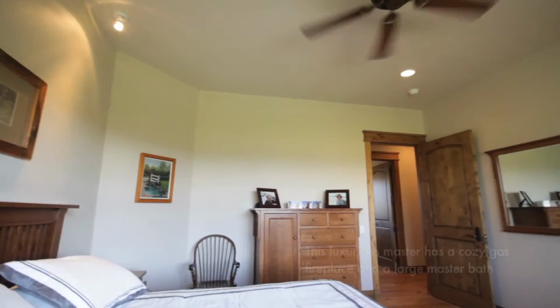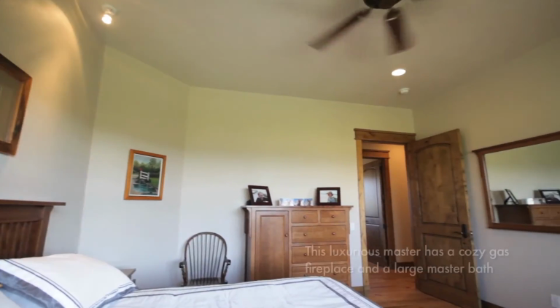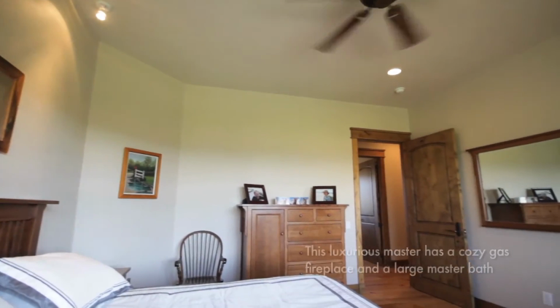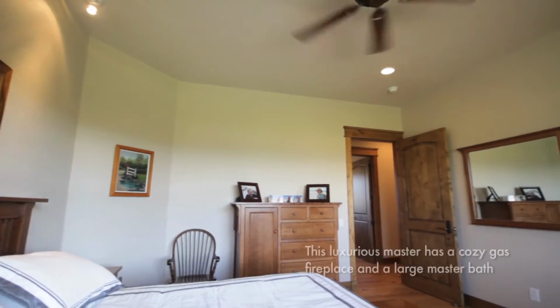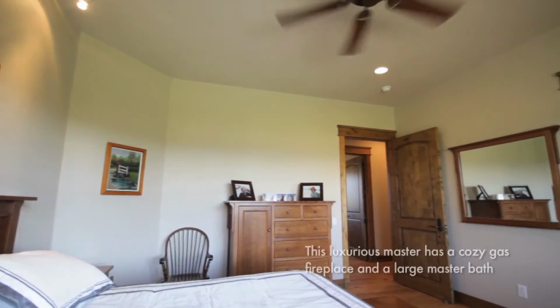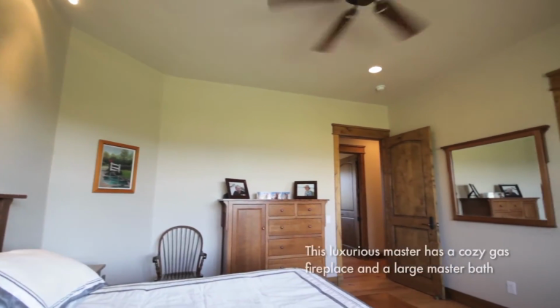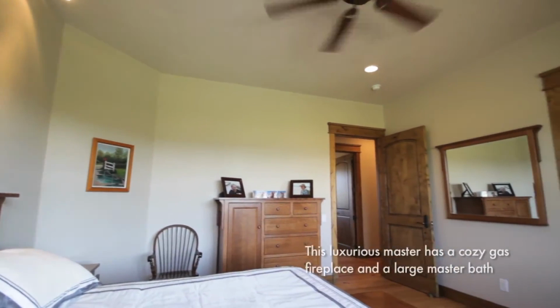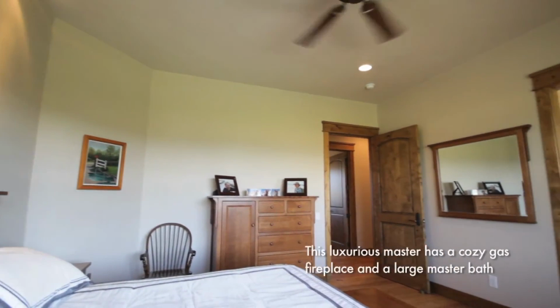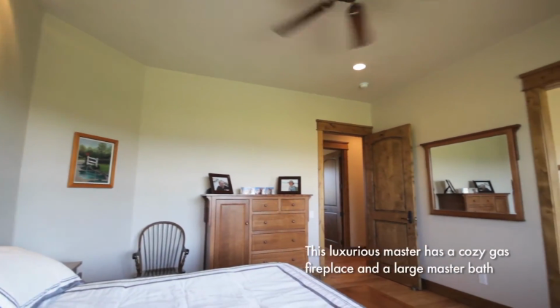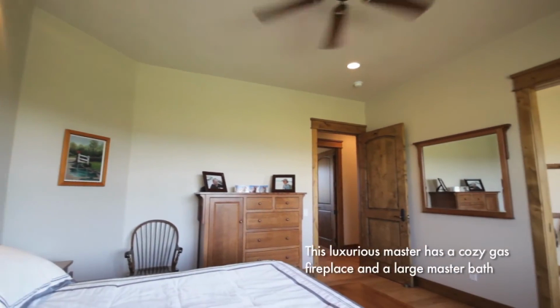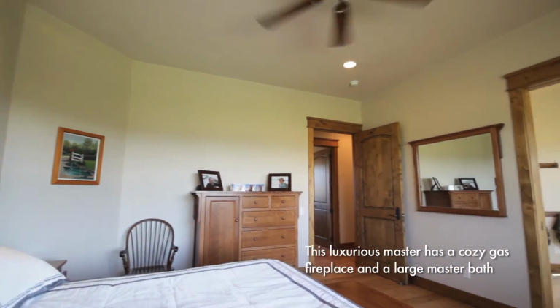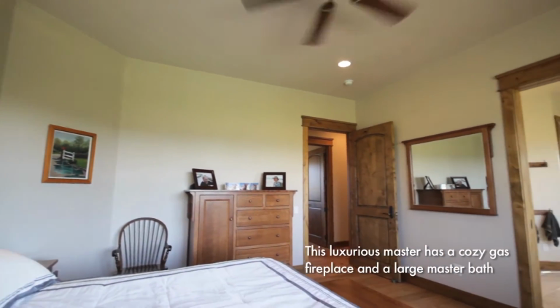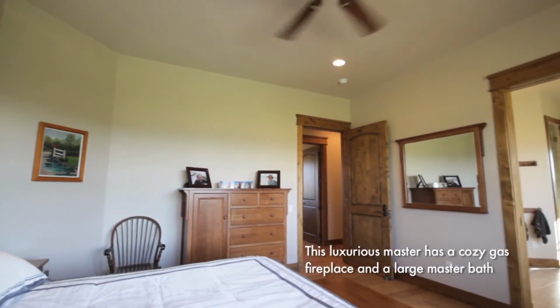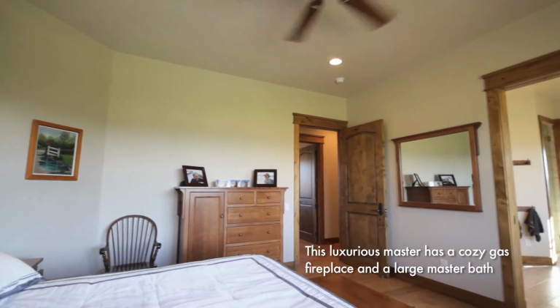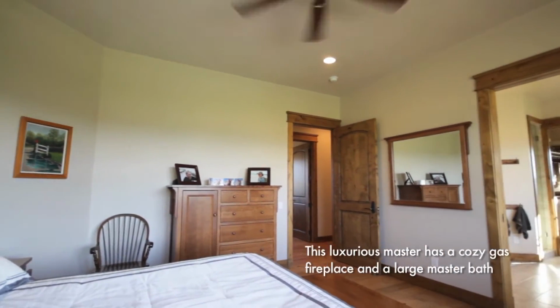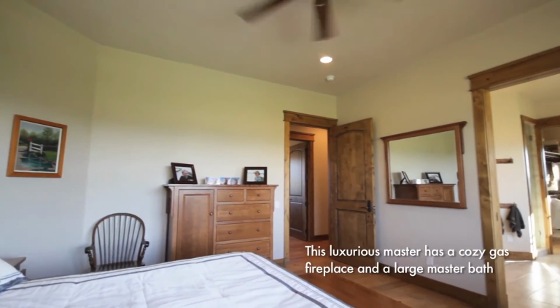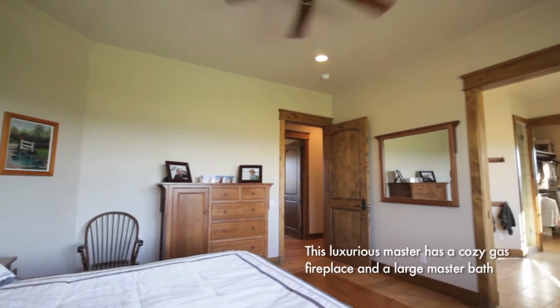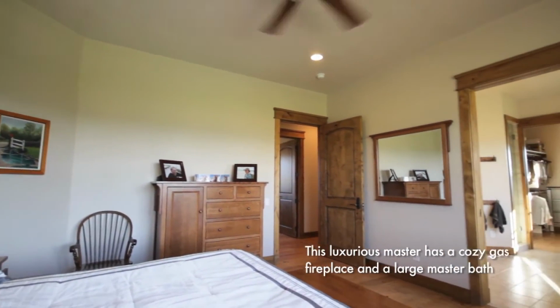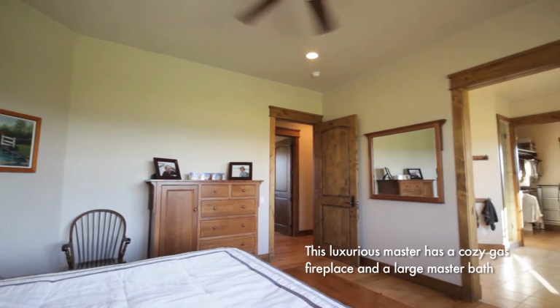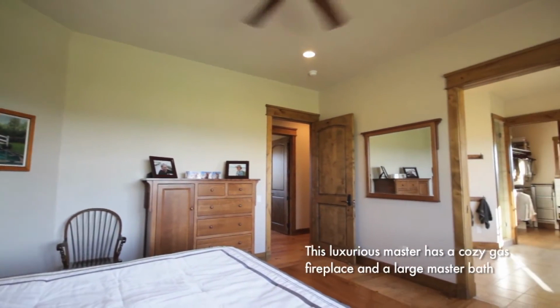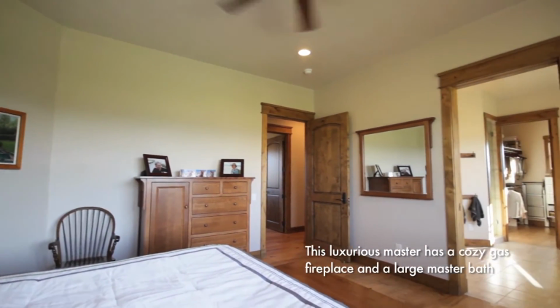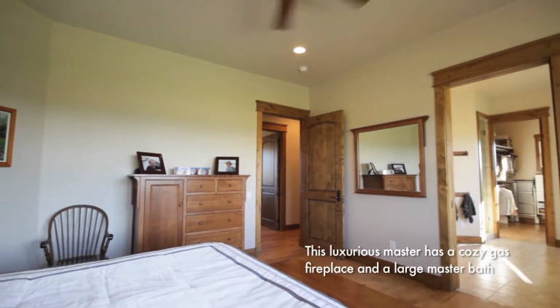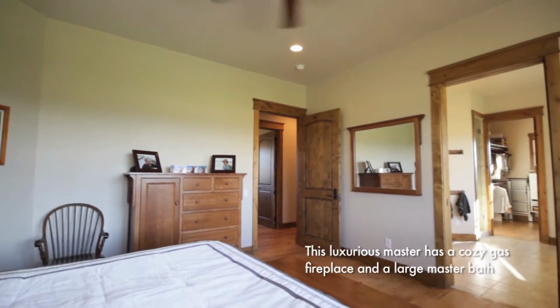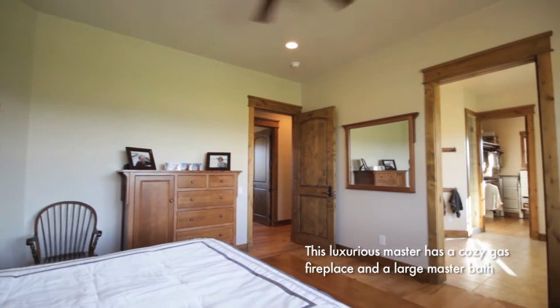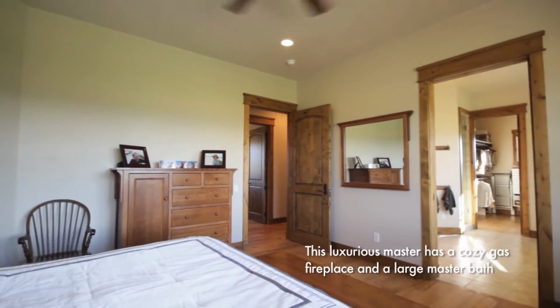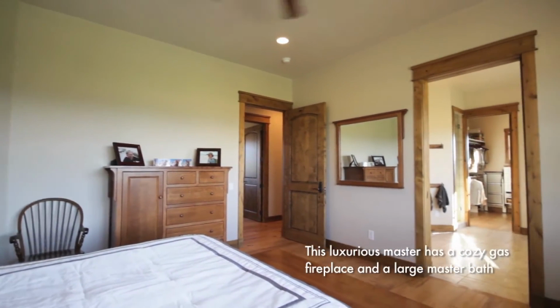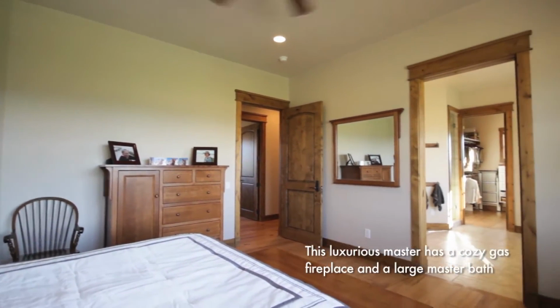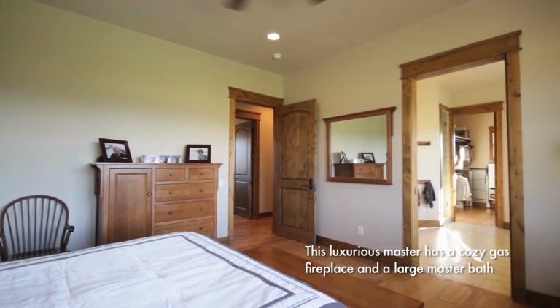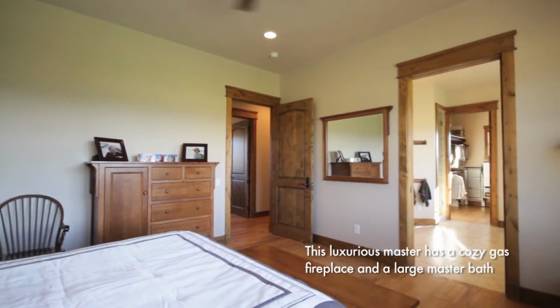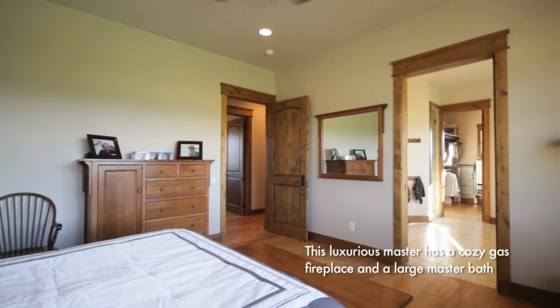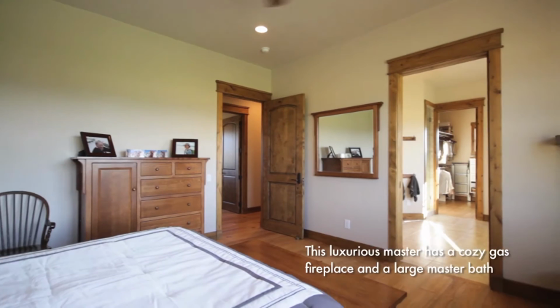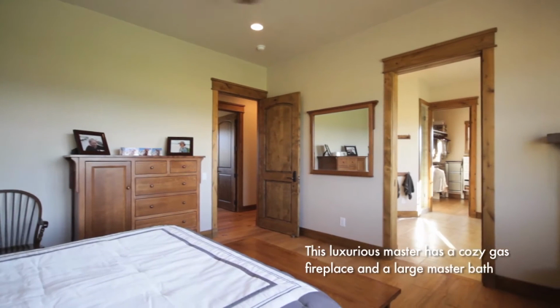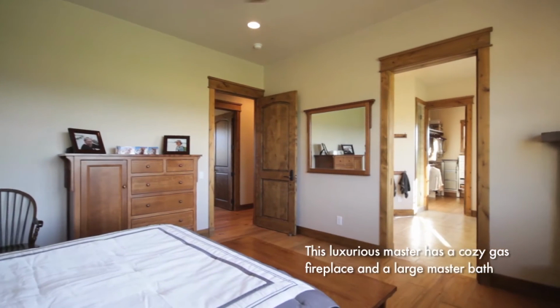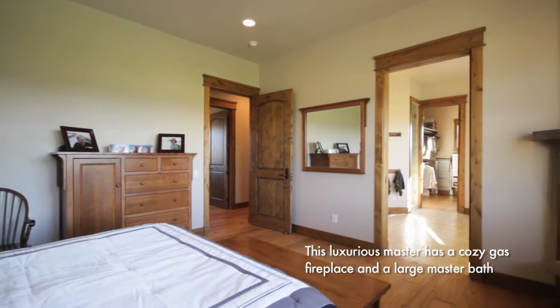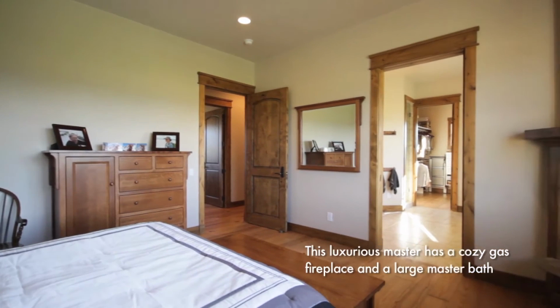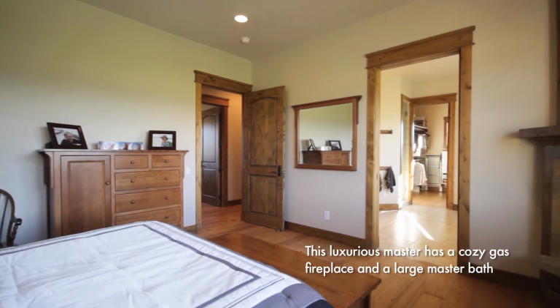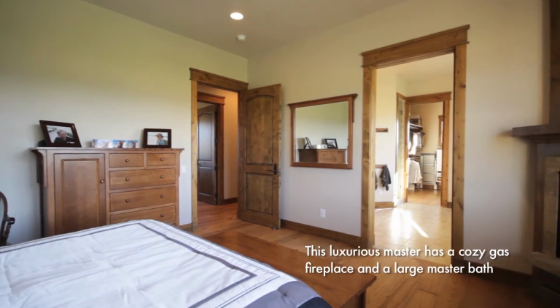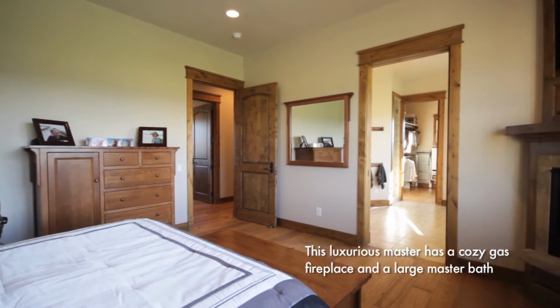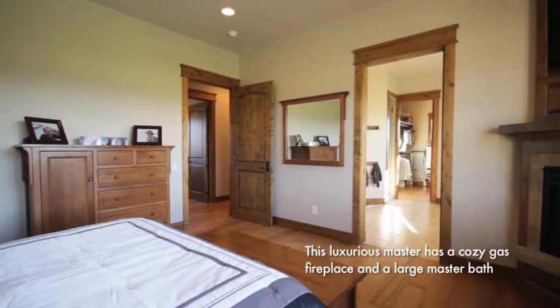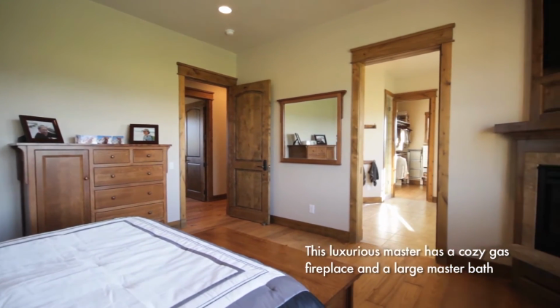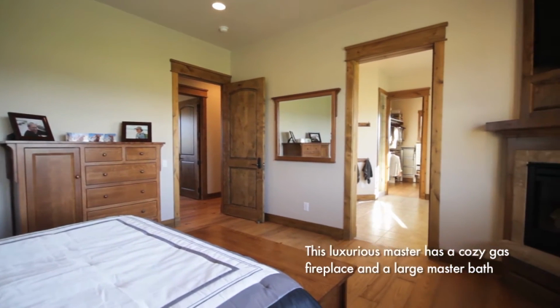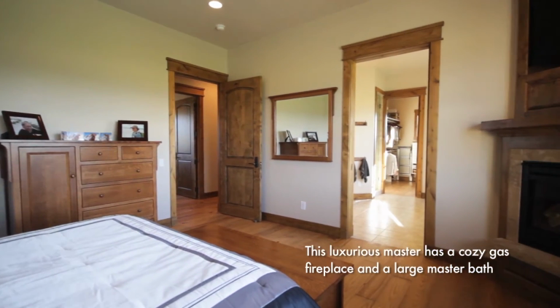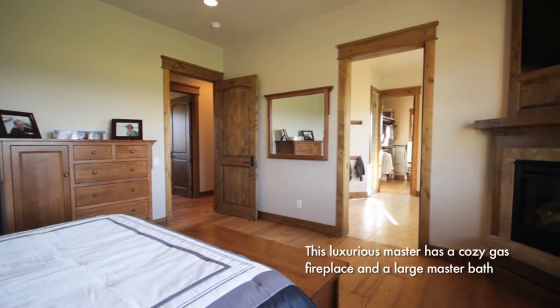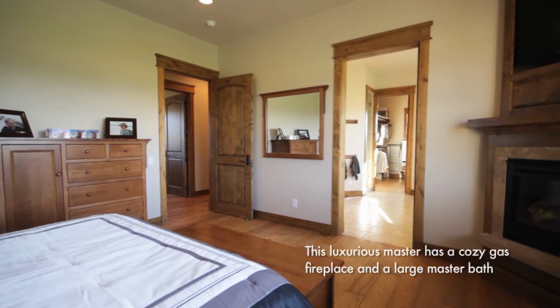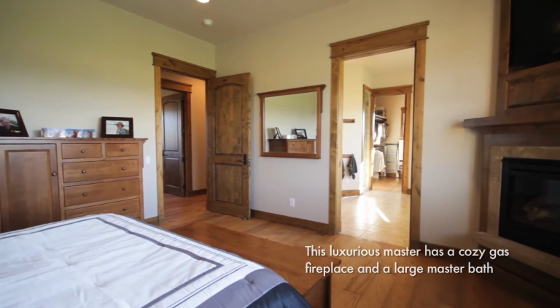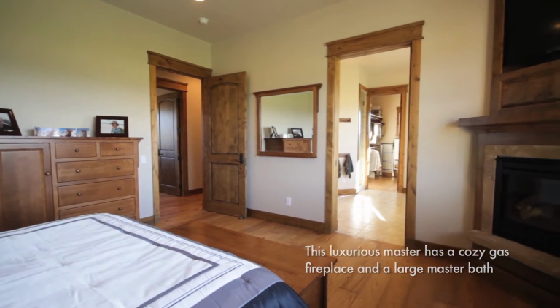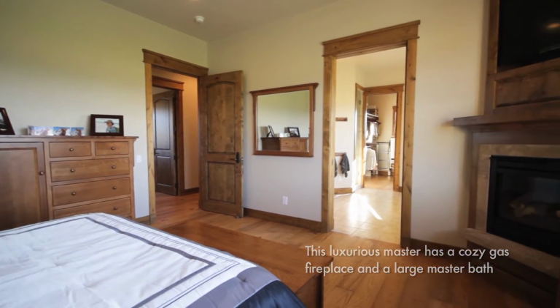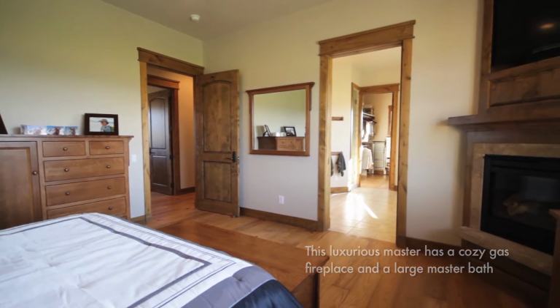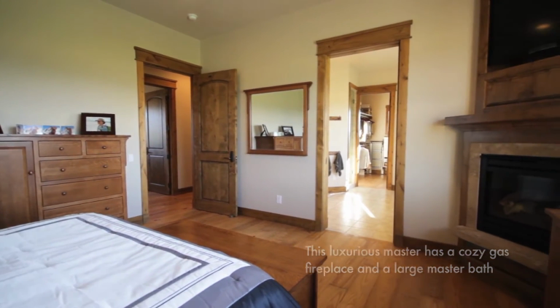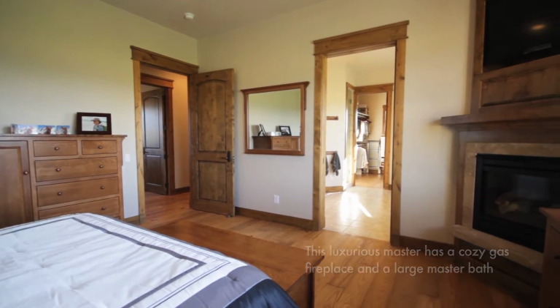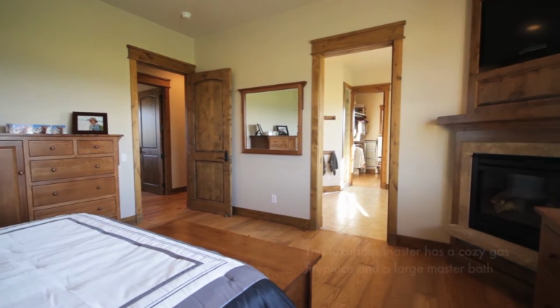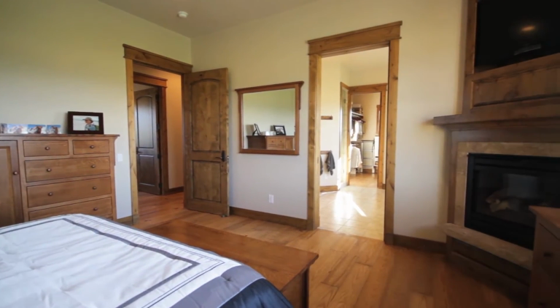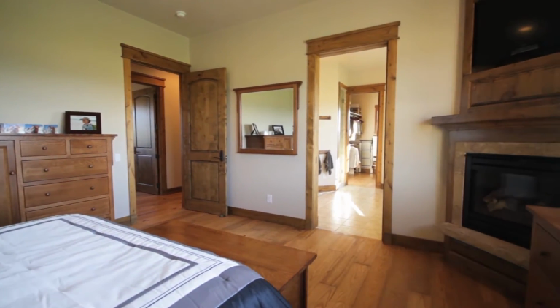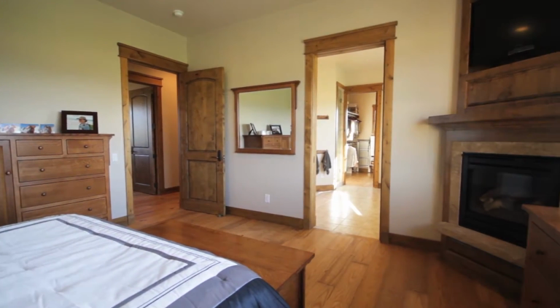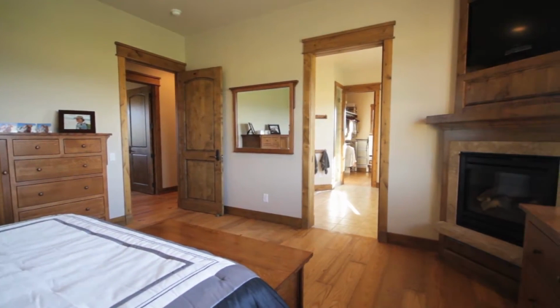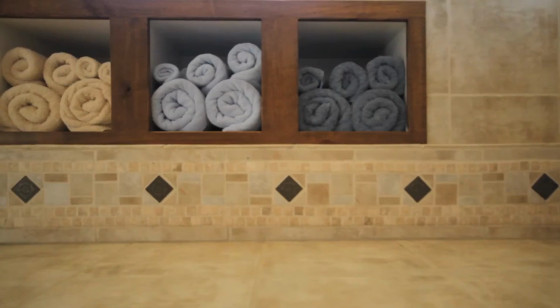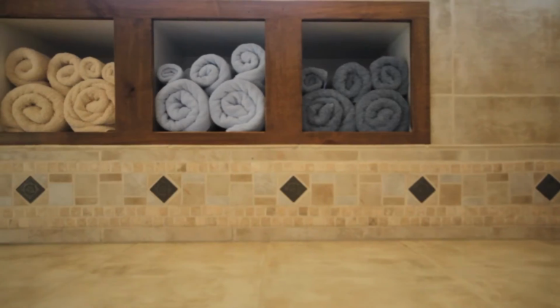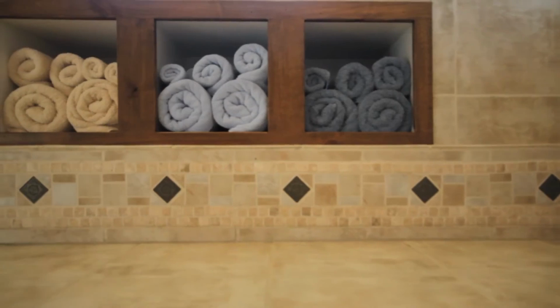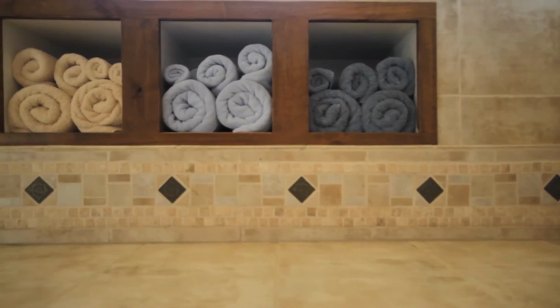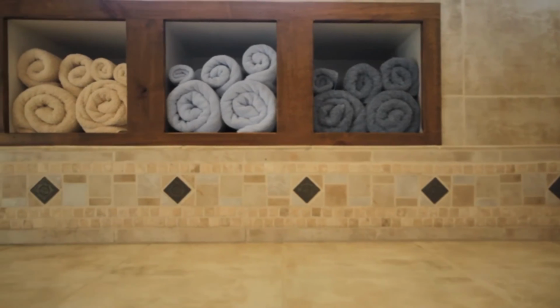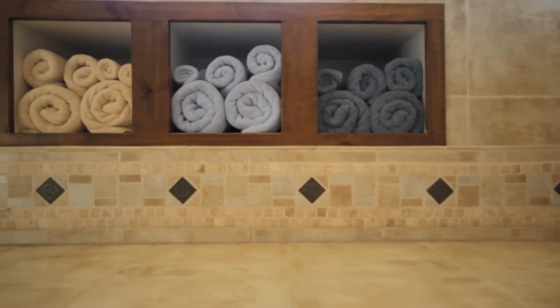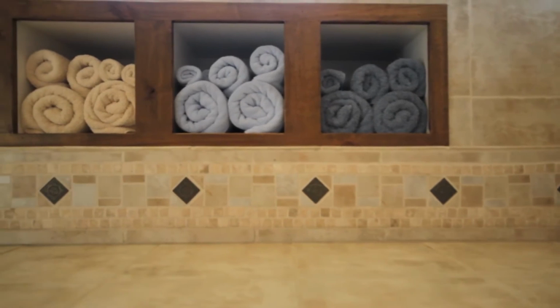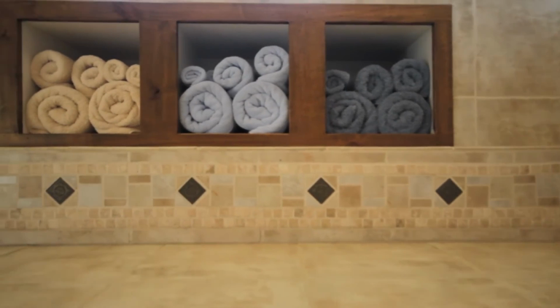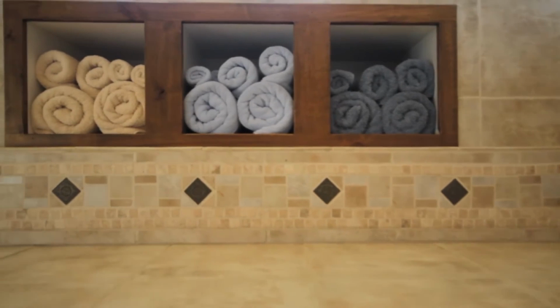The home is organized with three bedrooms on the main floor, including a large master suite with a bathroom fit for a spa.